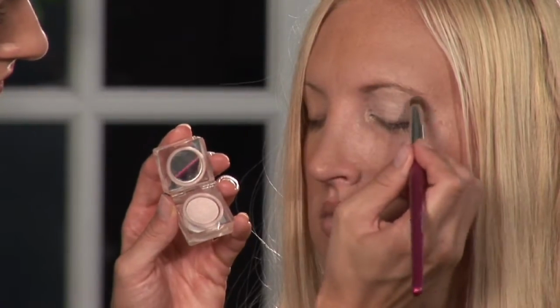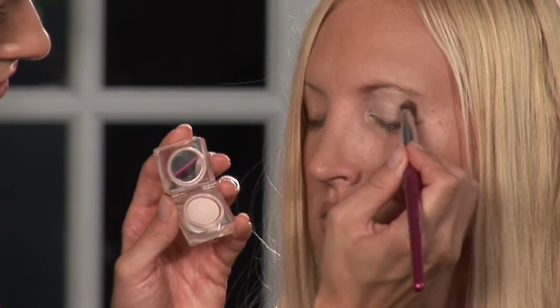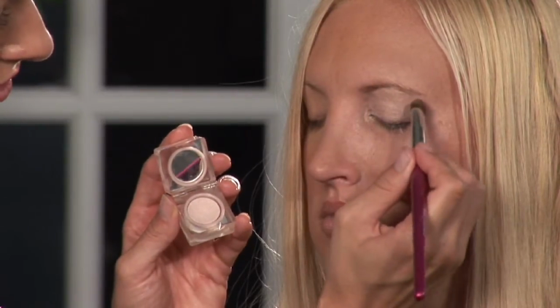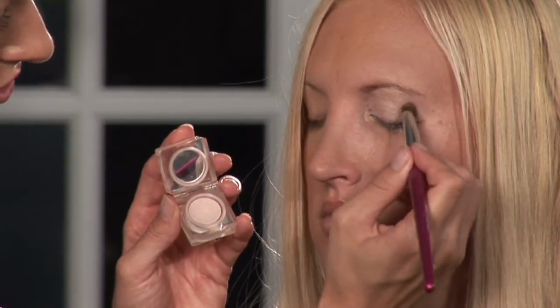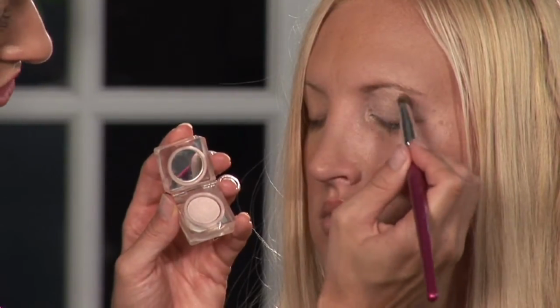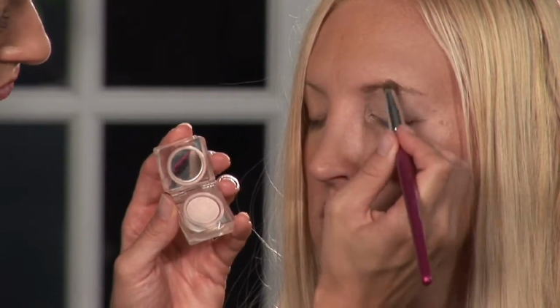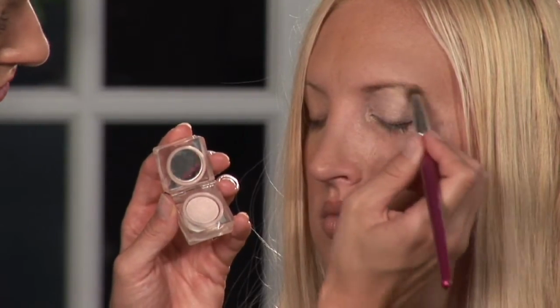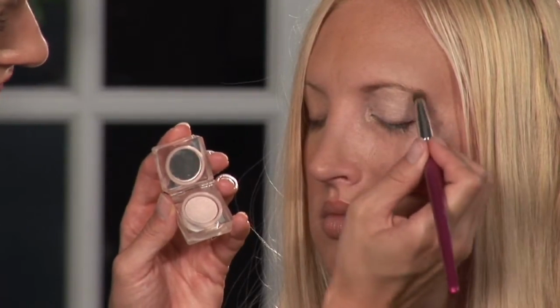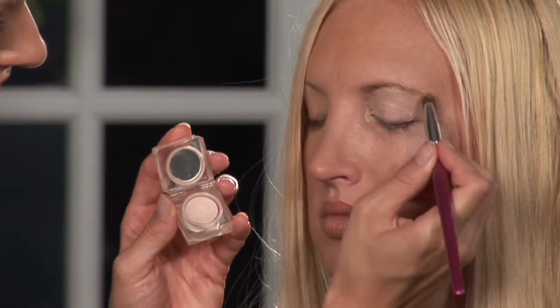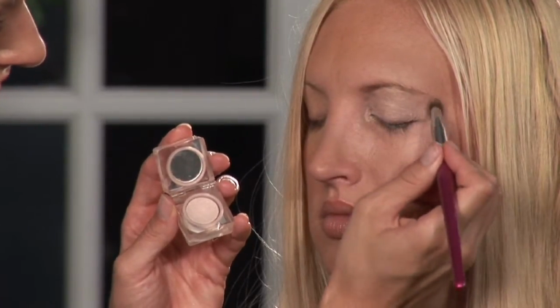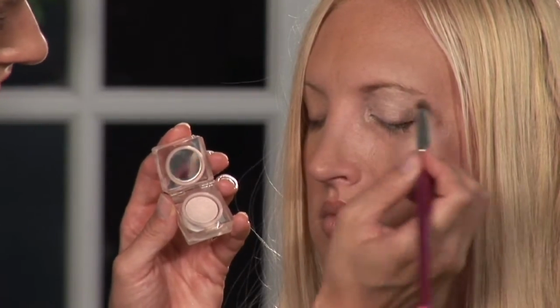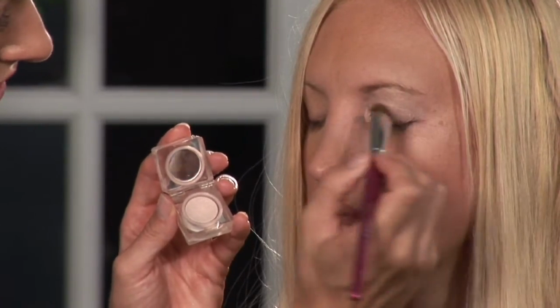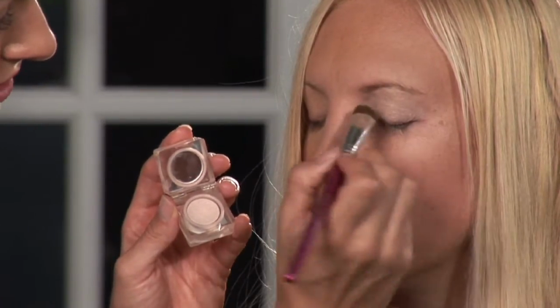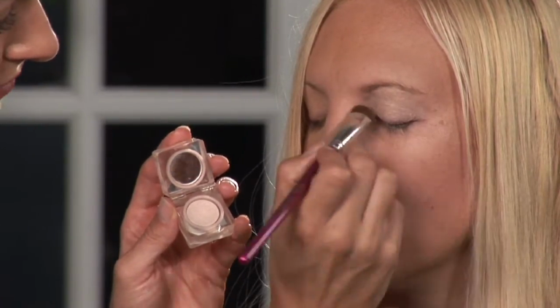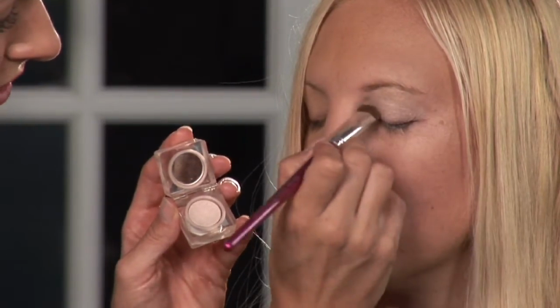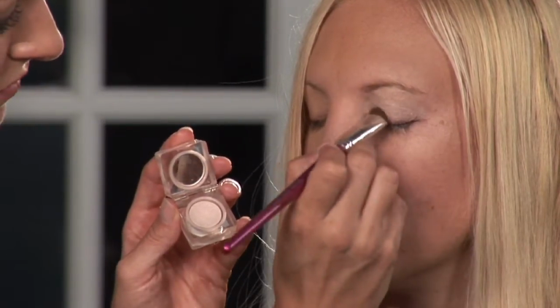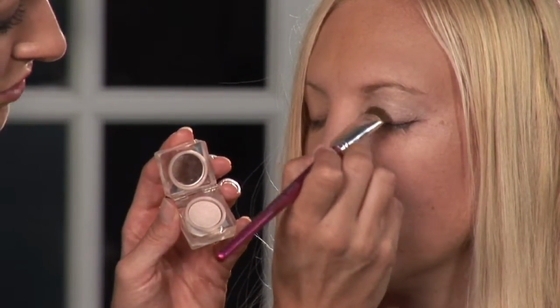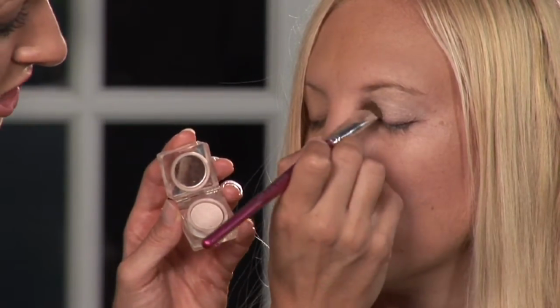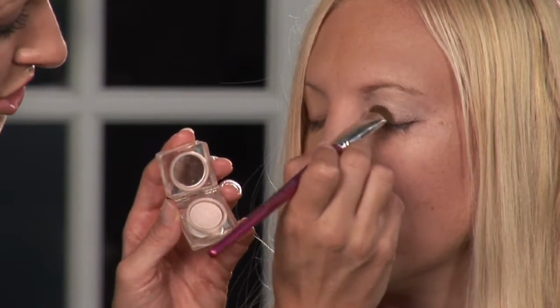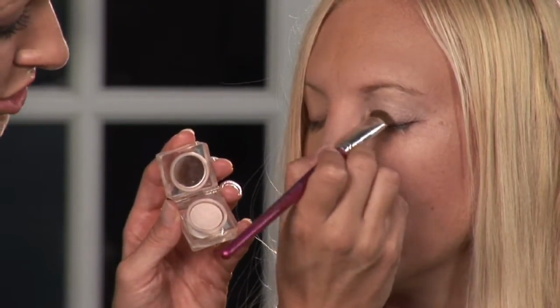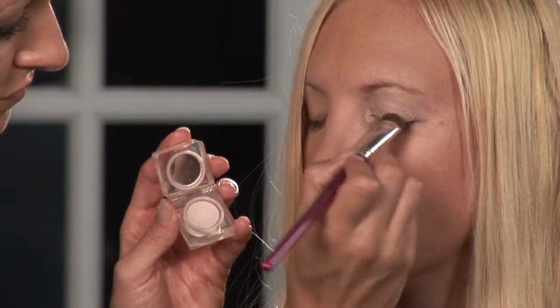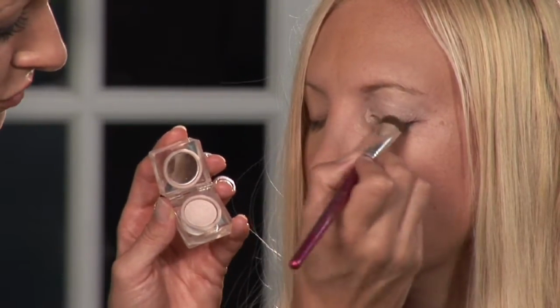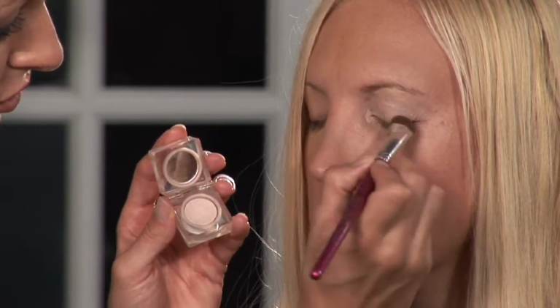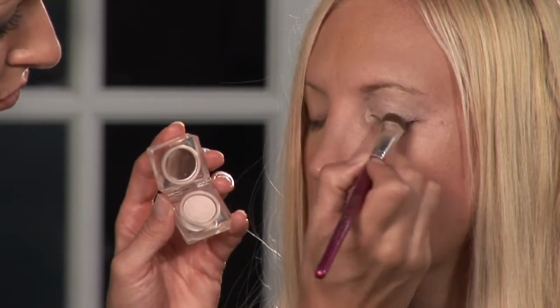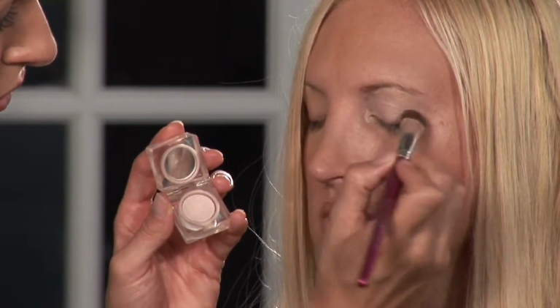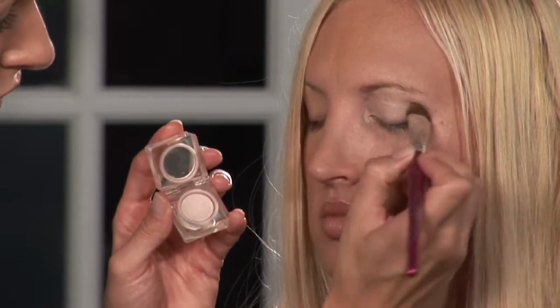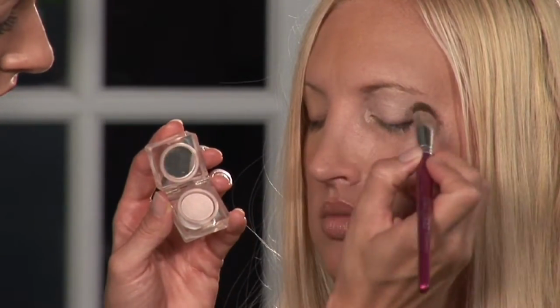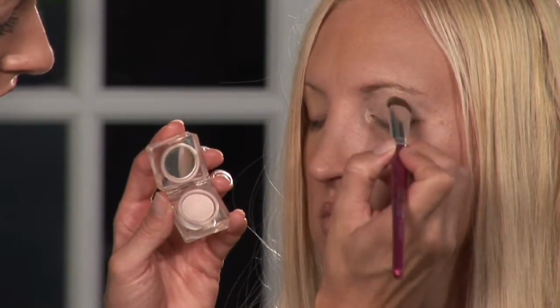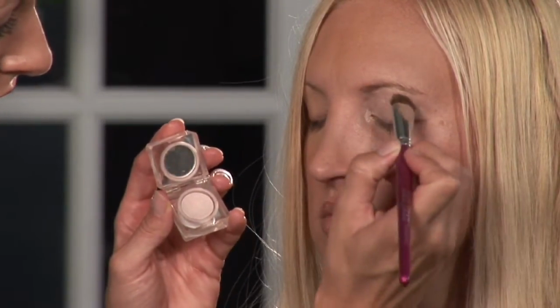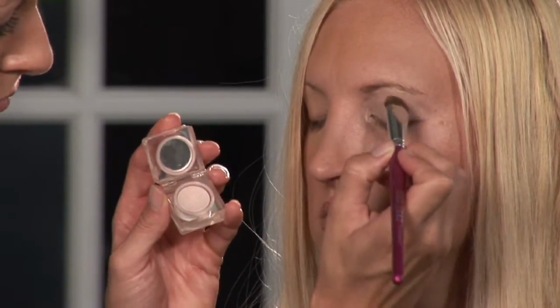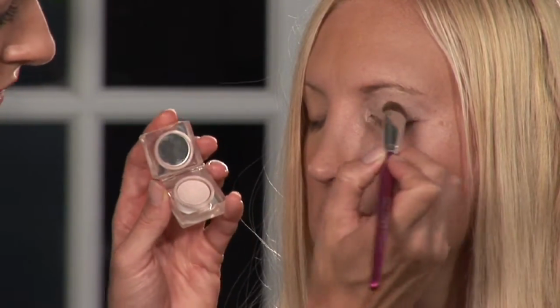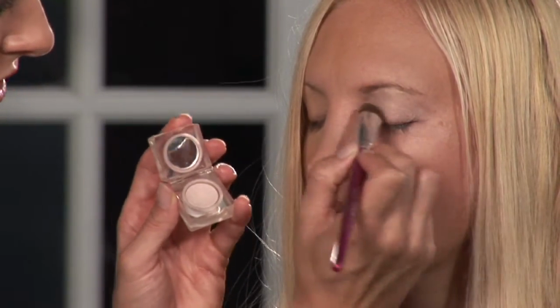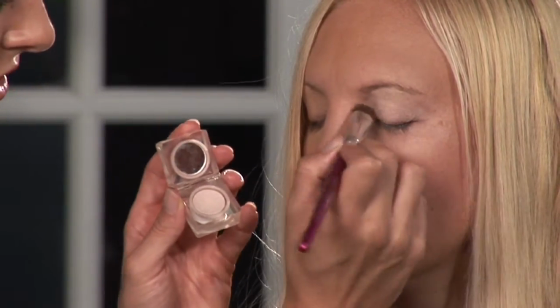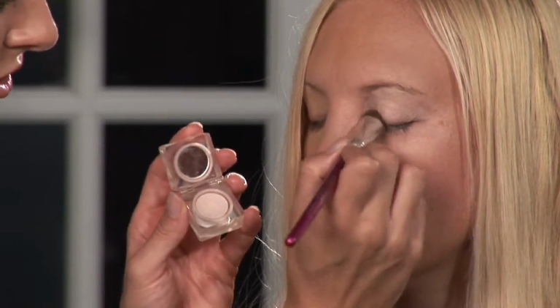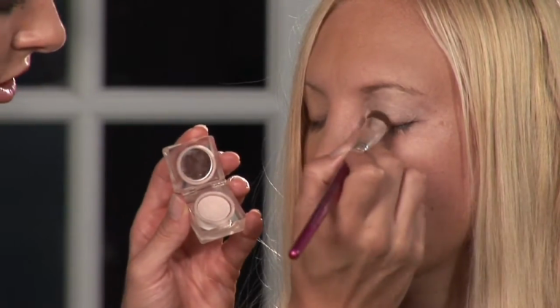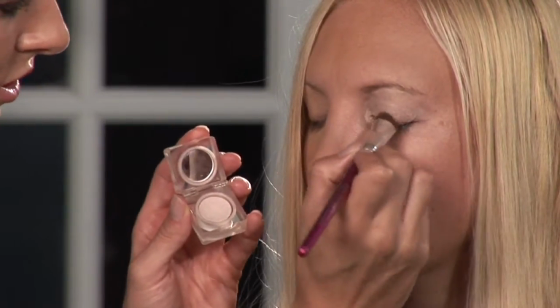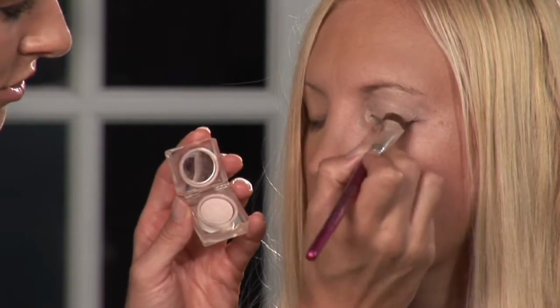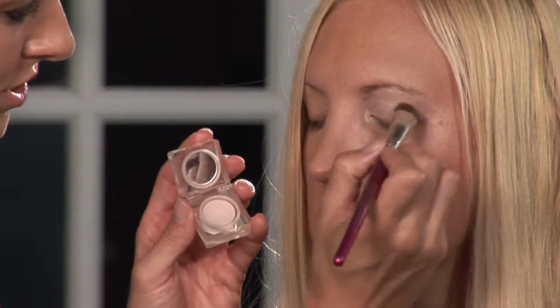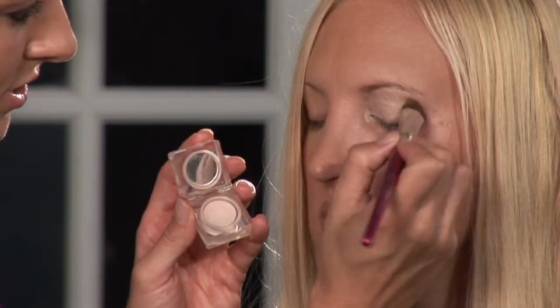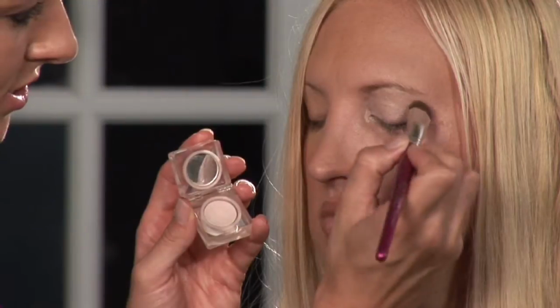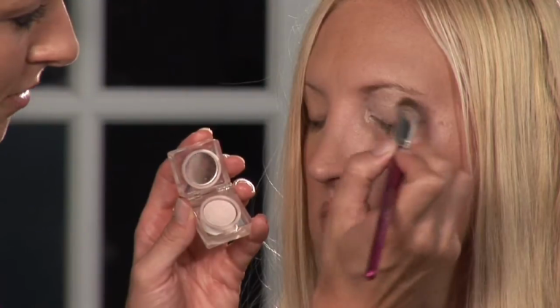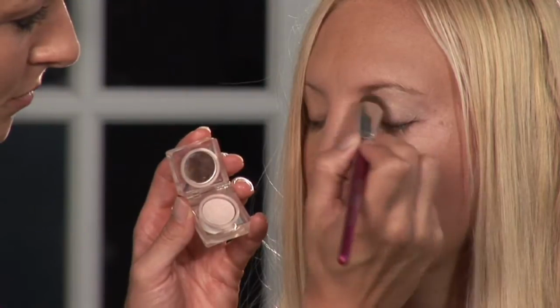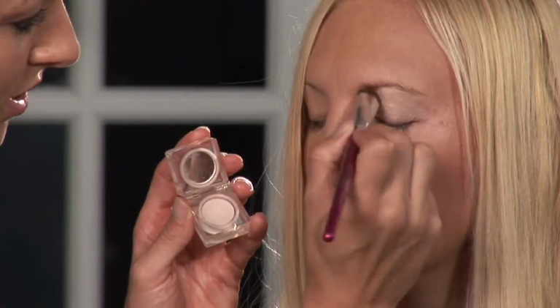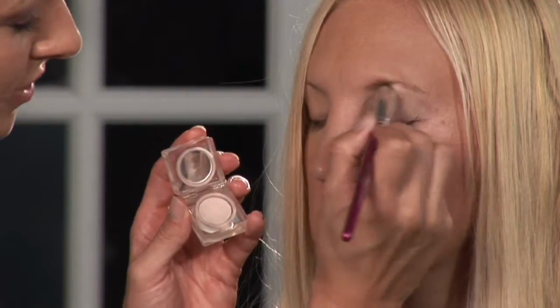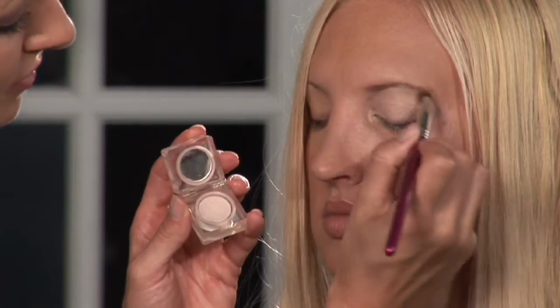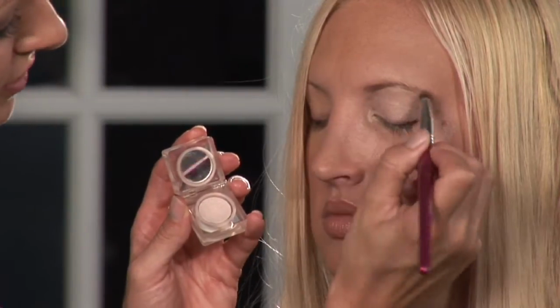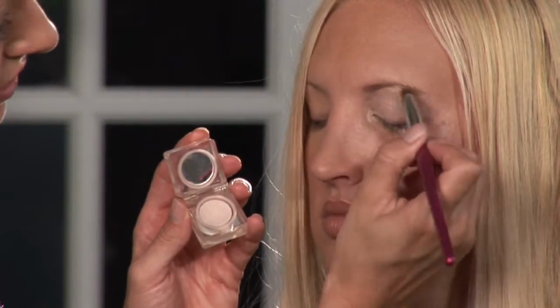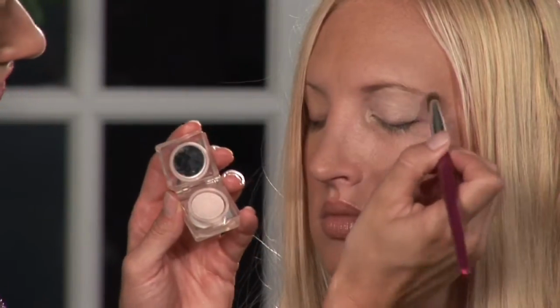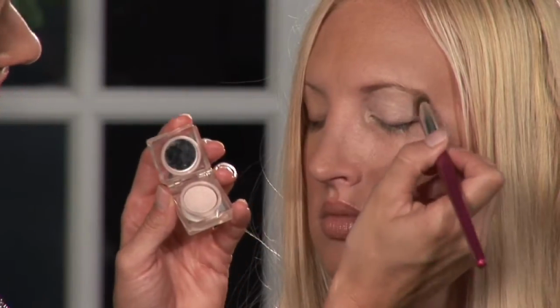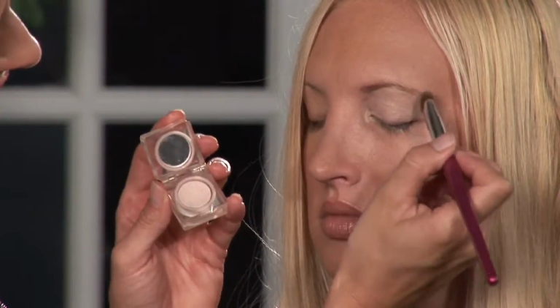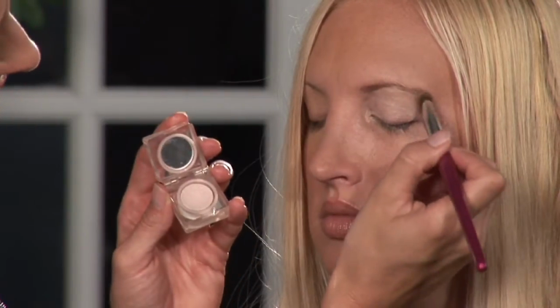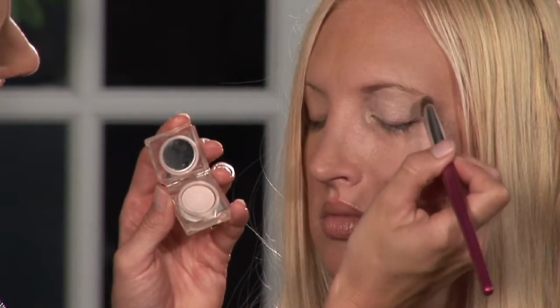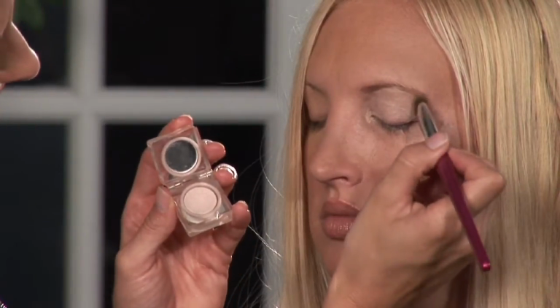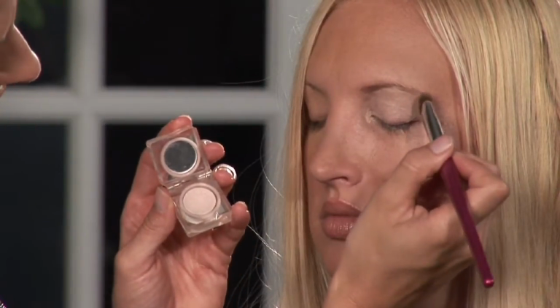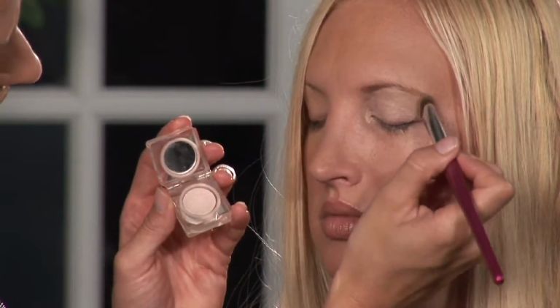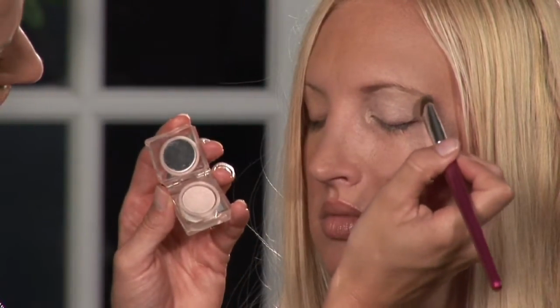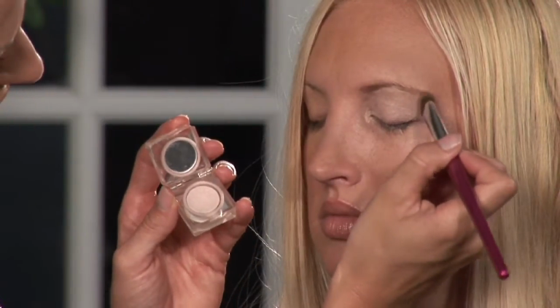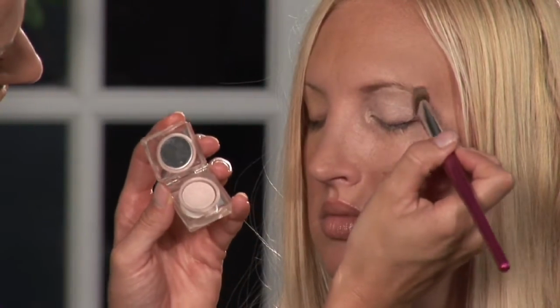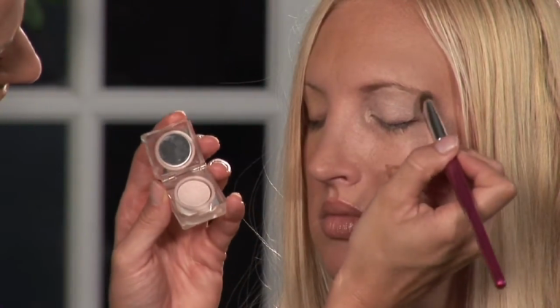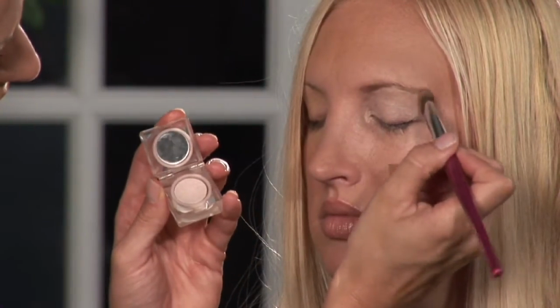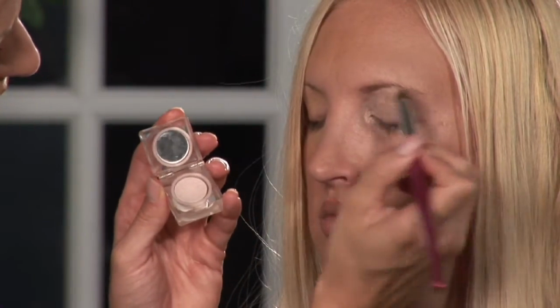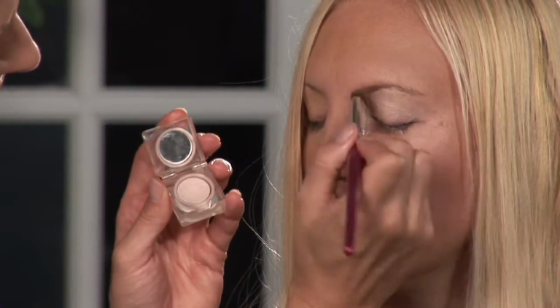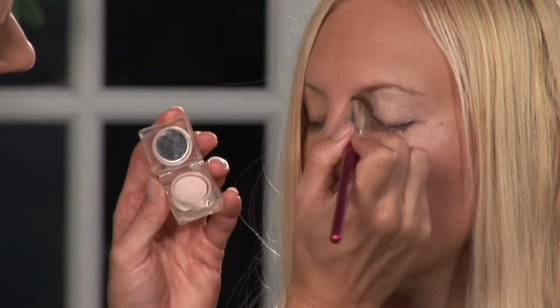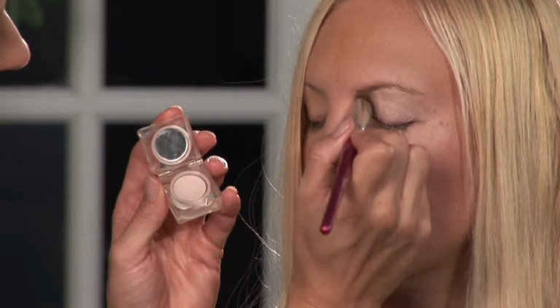This just provides a nice foundation for you to work on, blend other colors on top of, and to brighten.